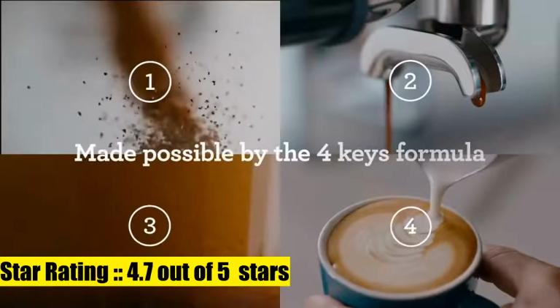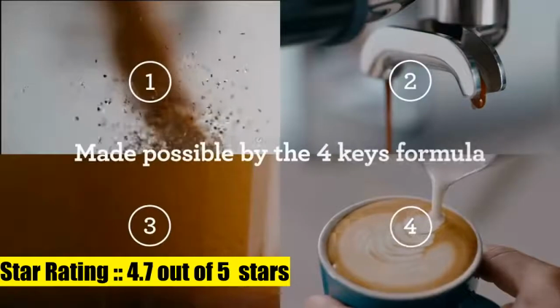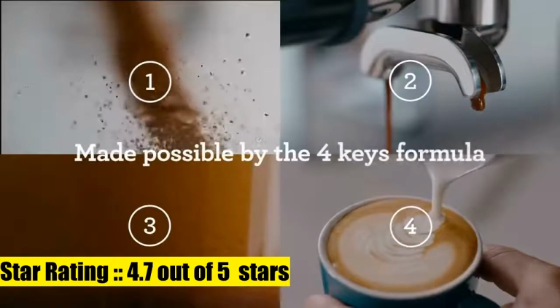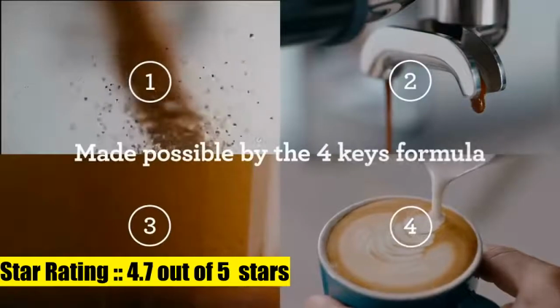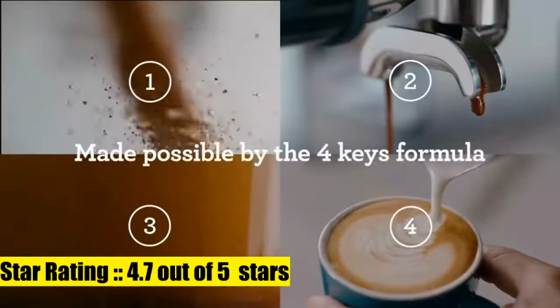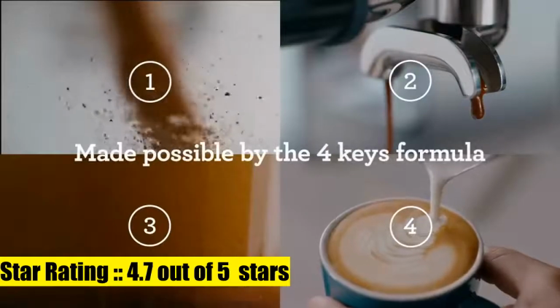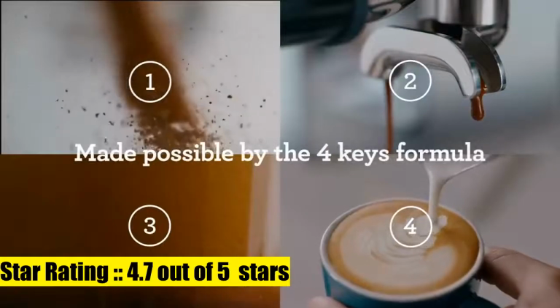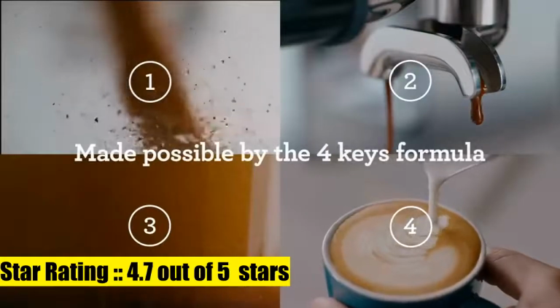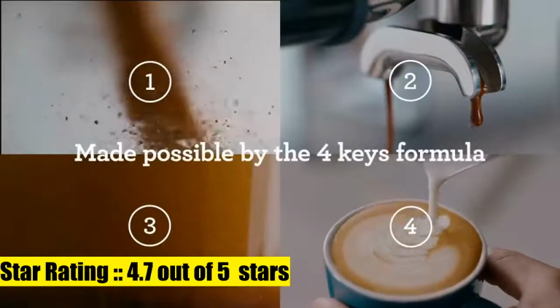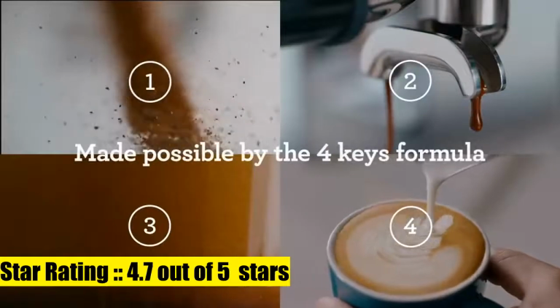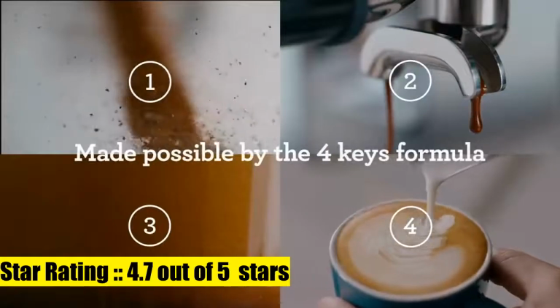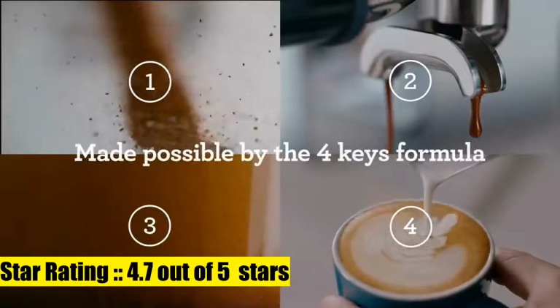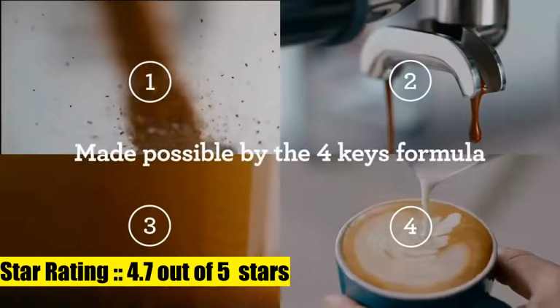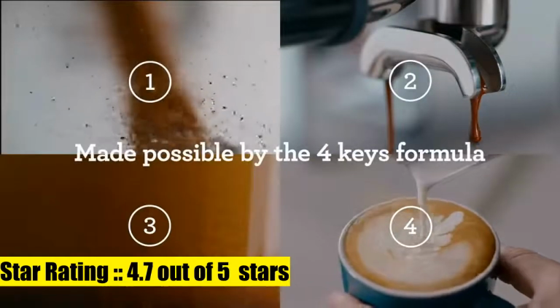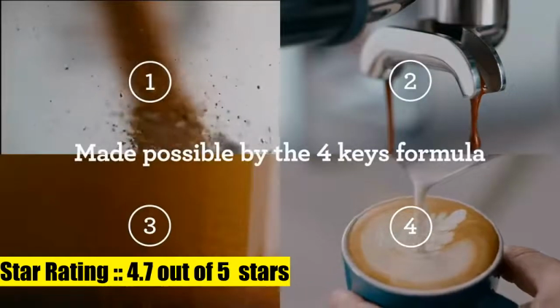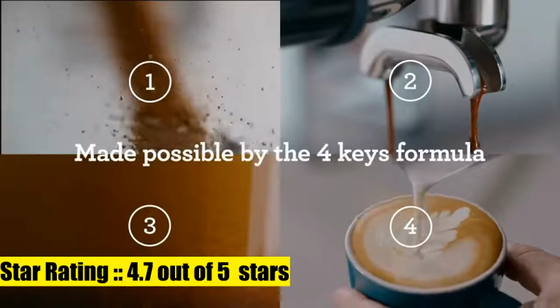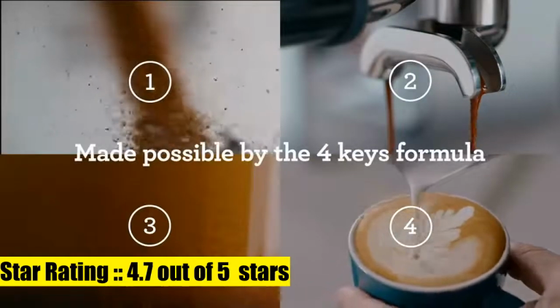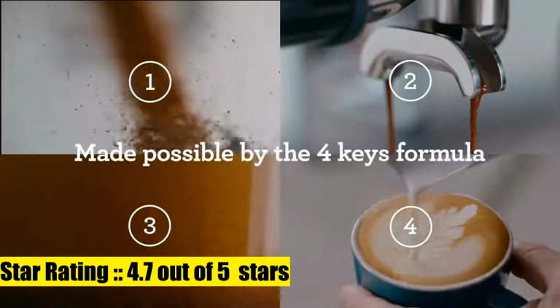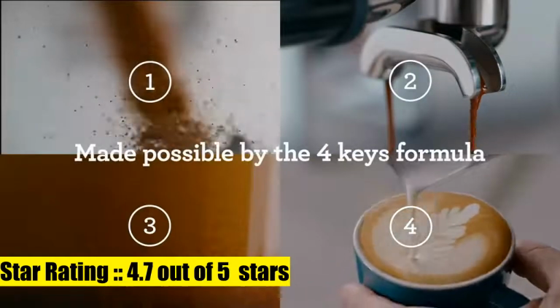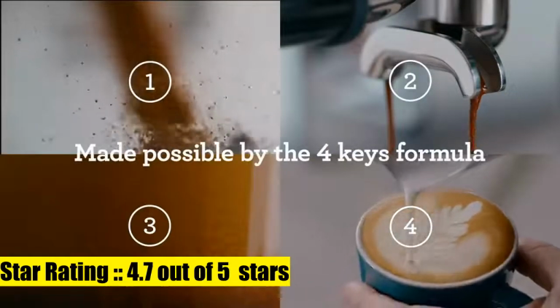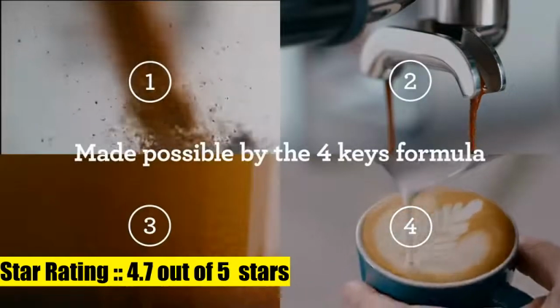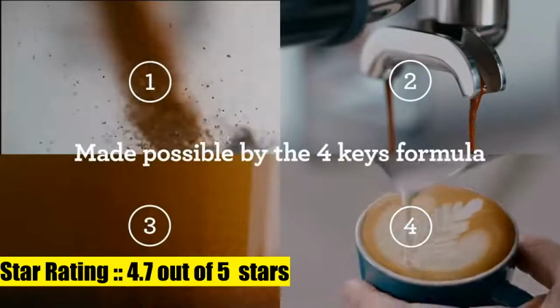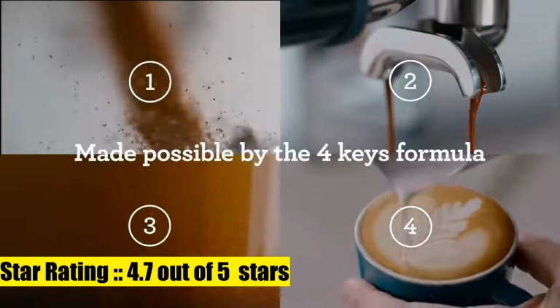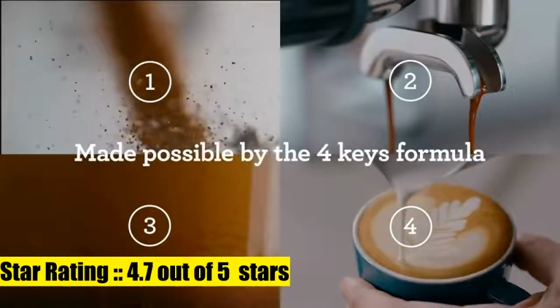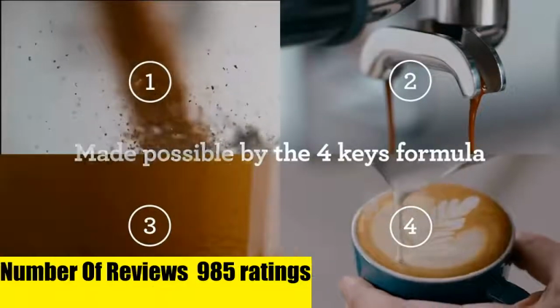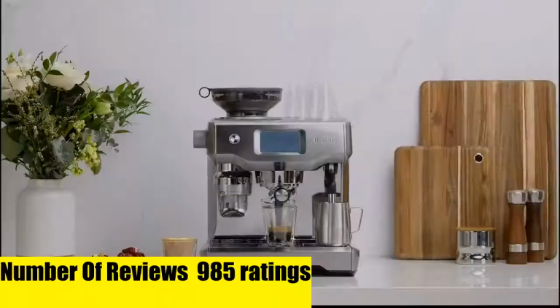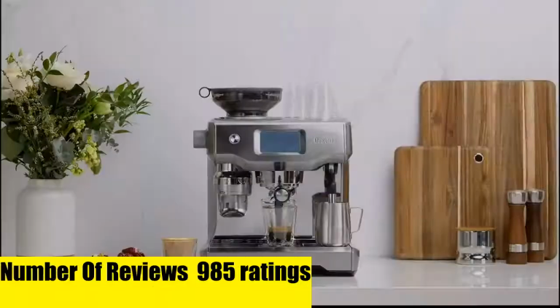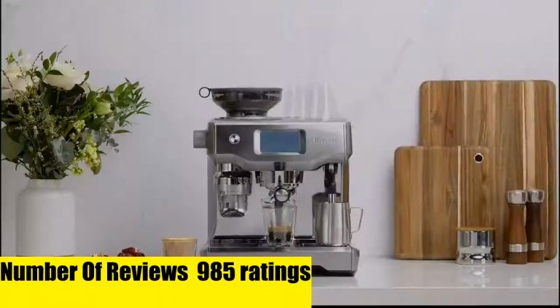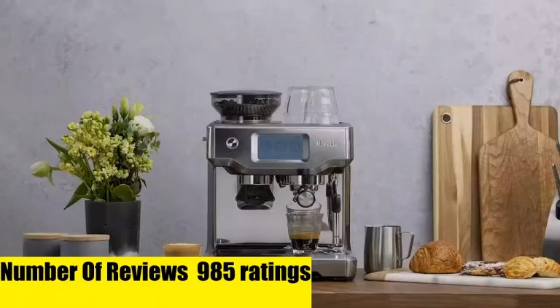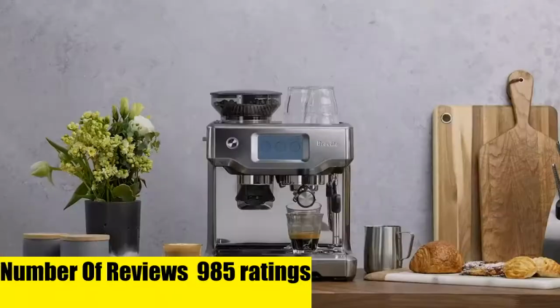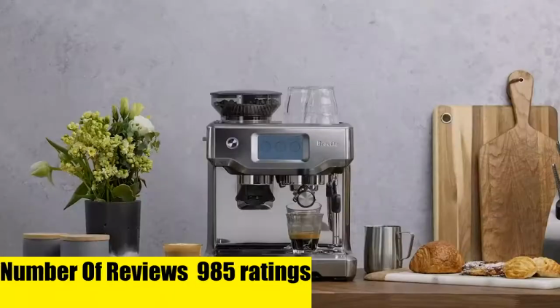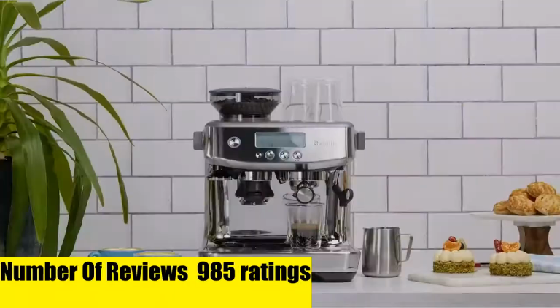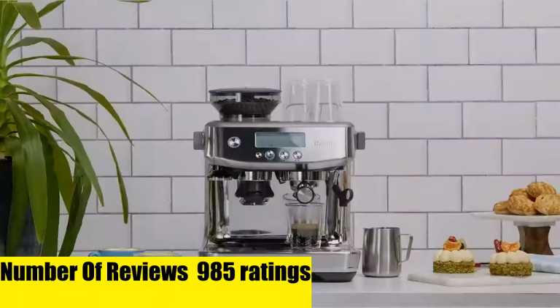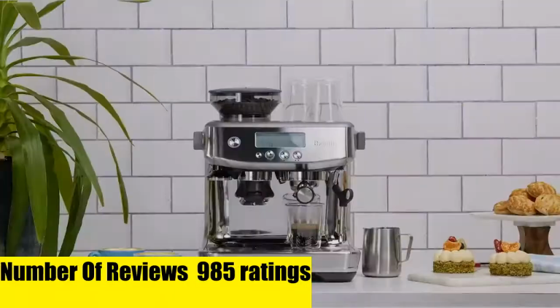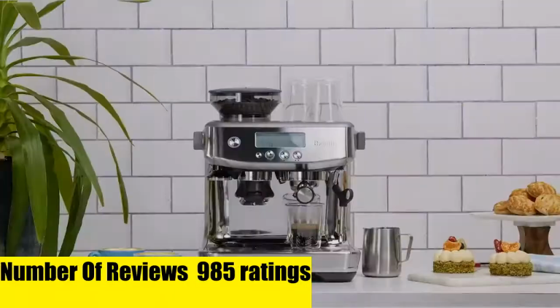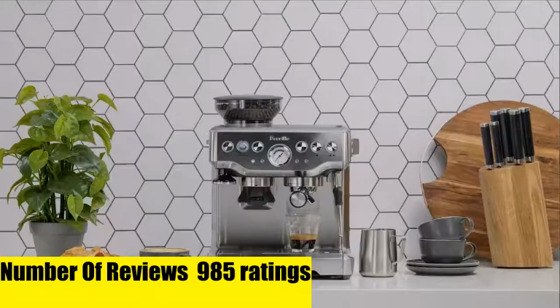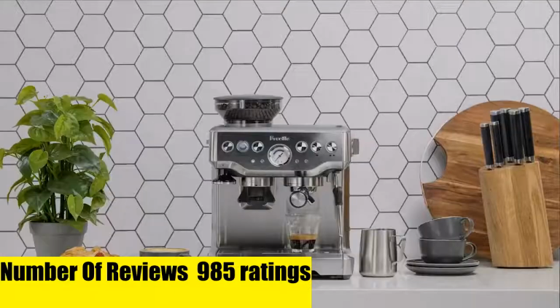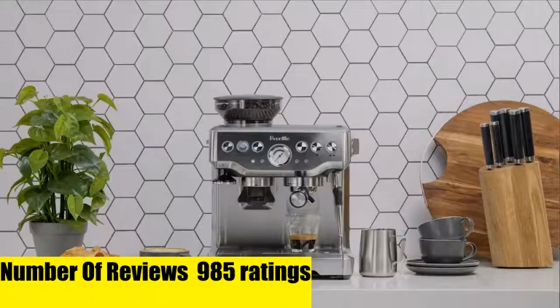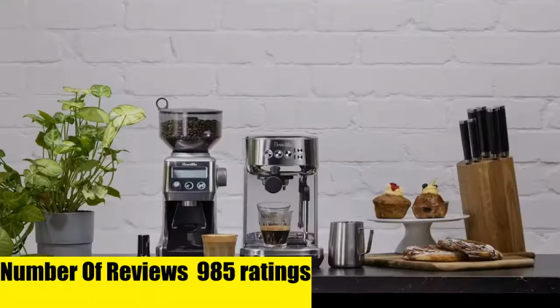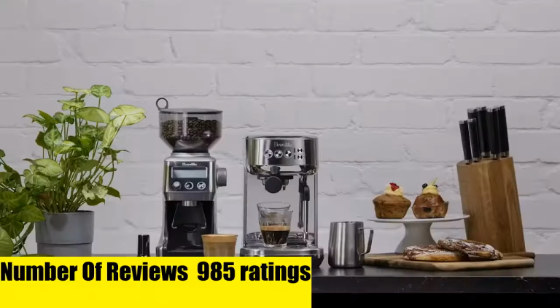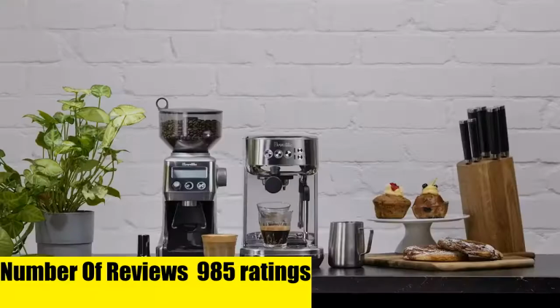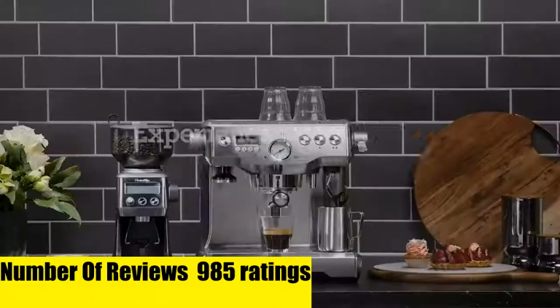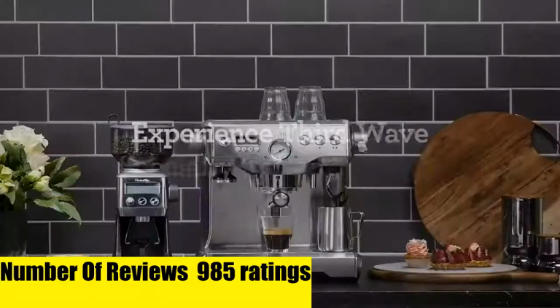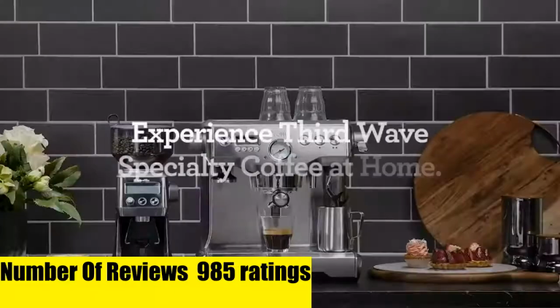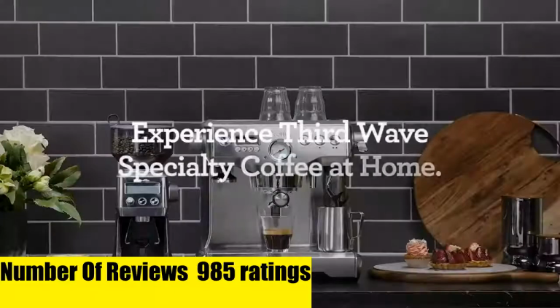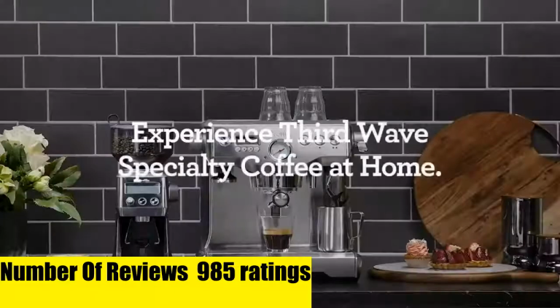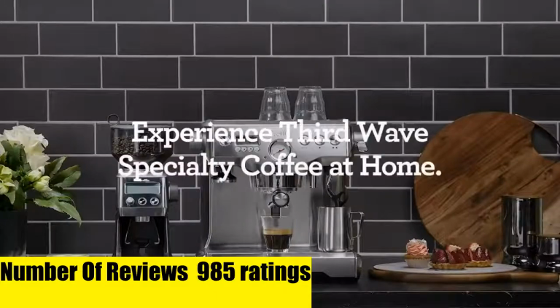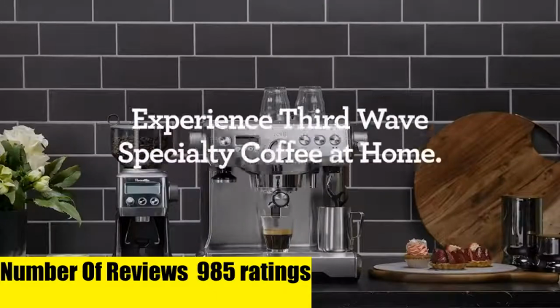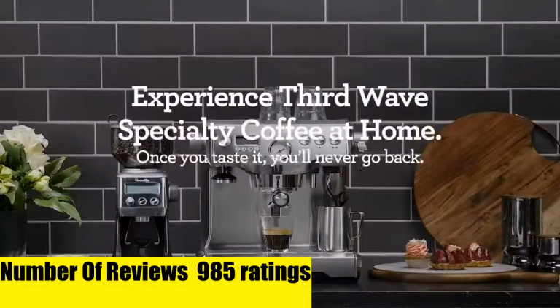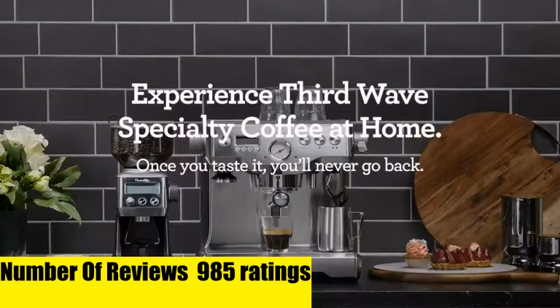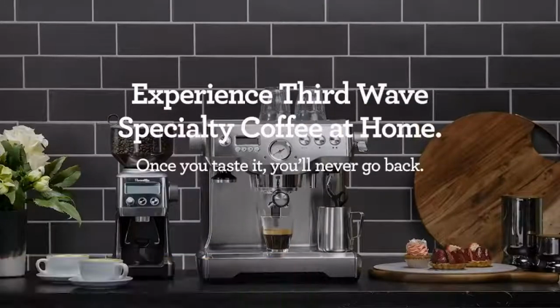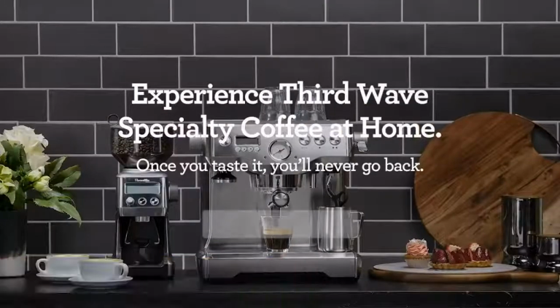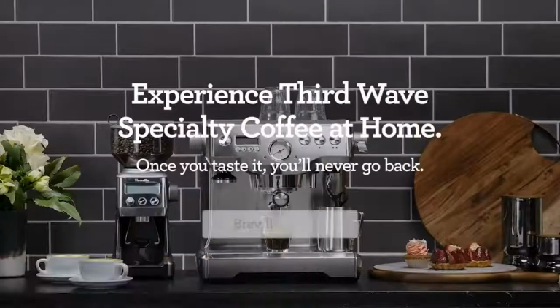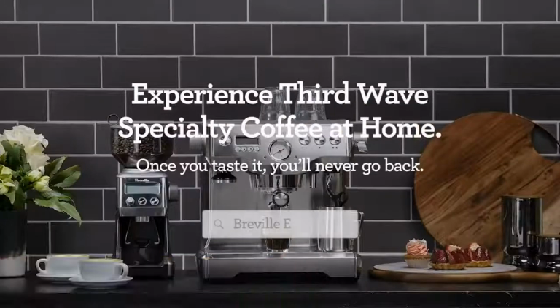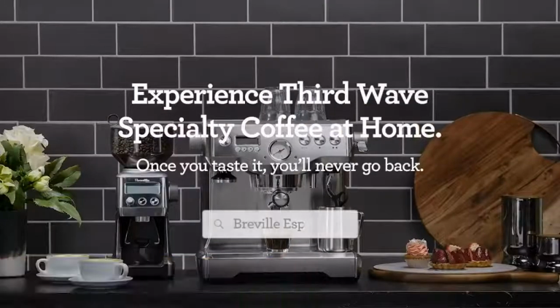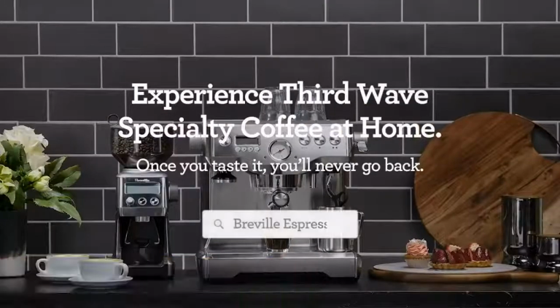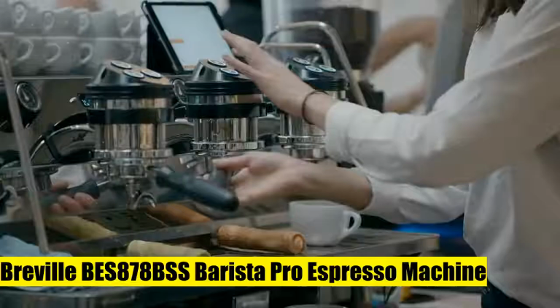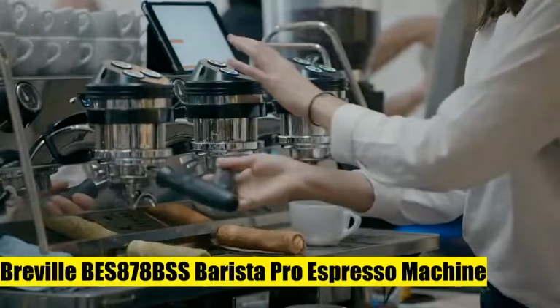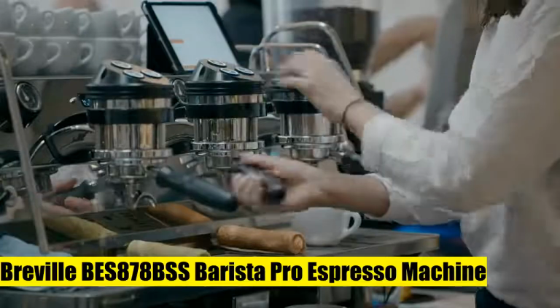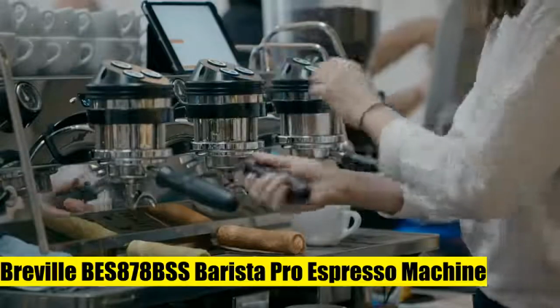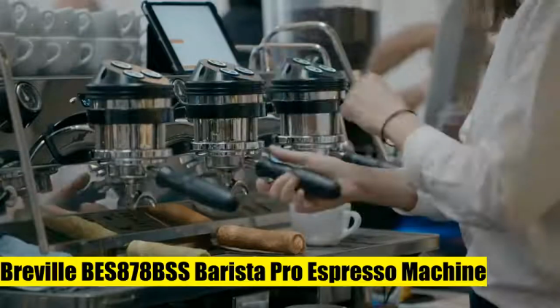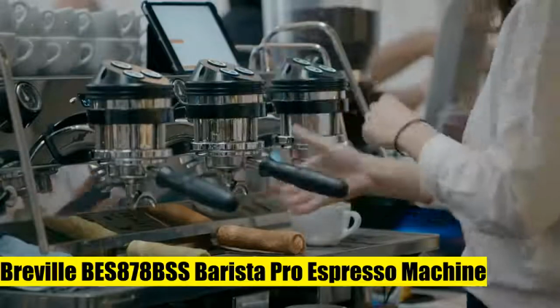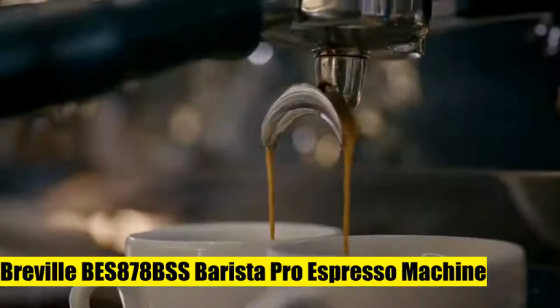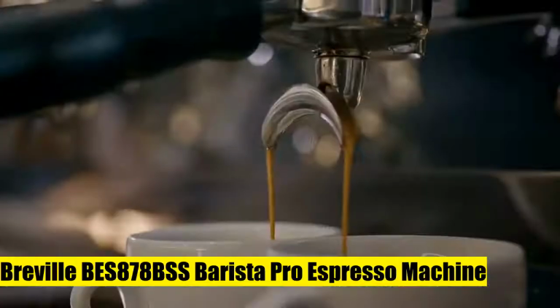The innovative ThermoJet heating system achieves the optimum extraction temperature in 3 seconds with instantaneous transition from espresso to steam.